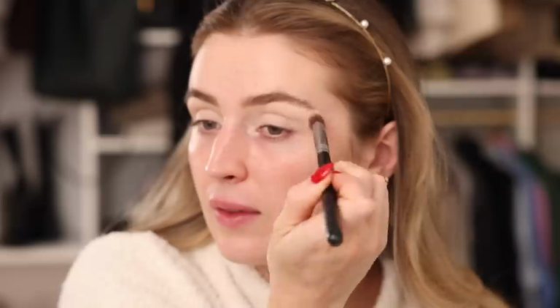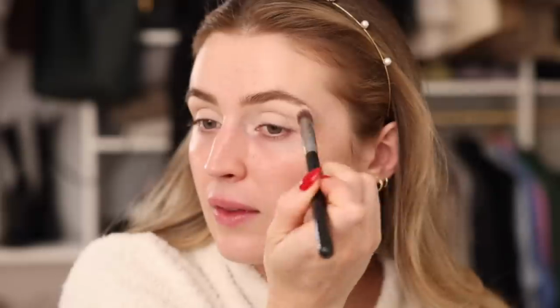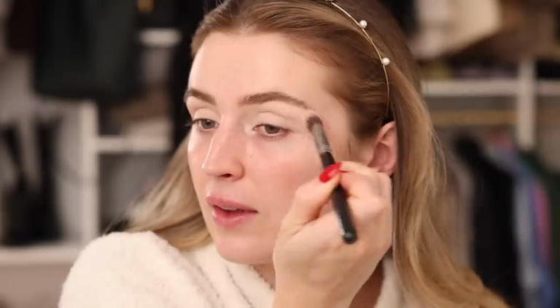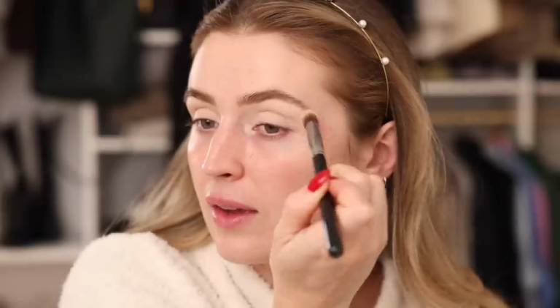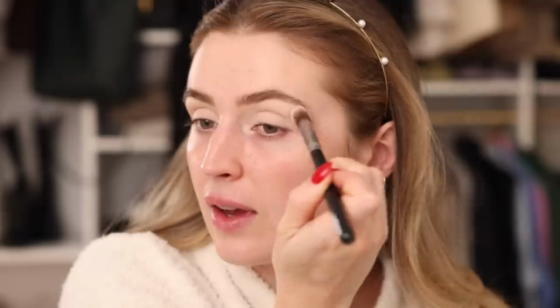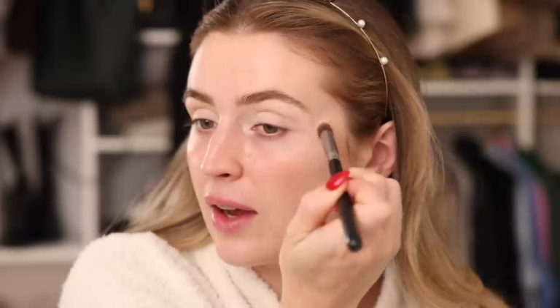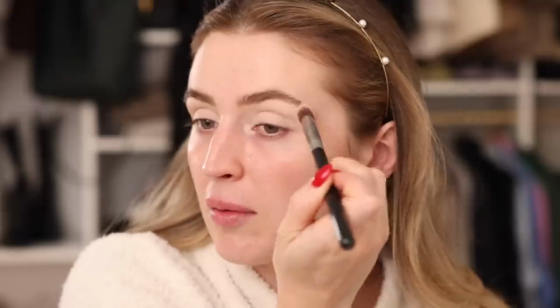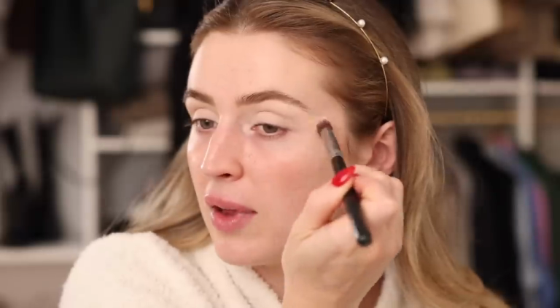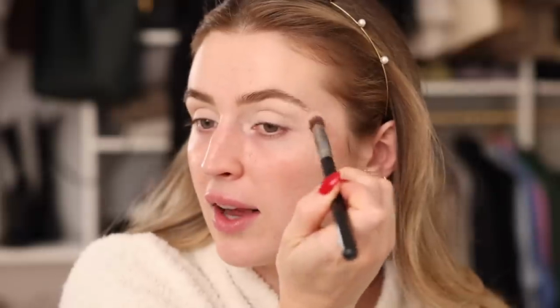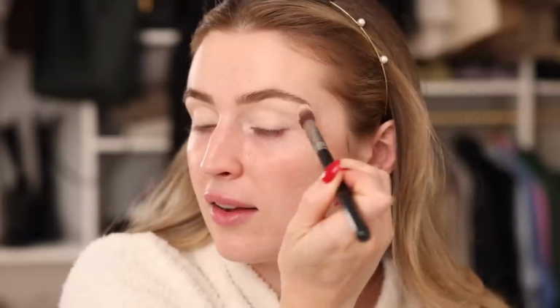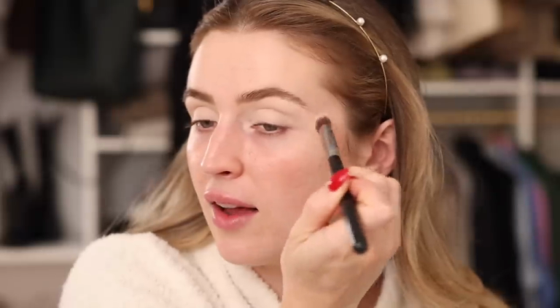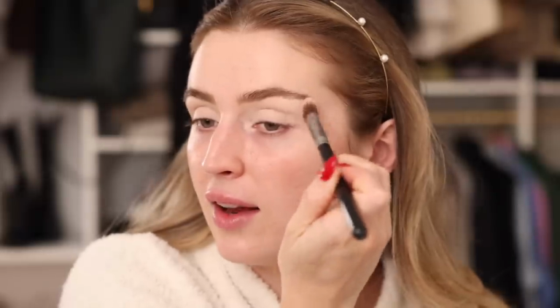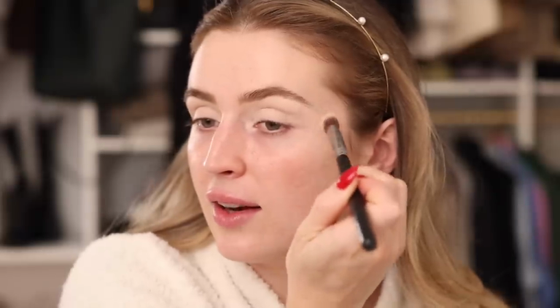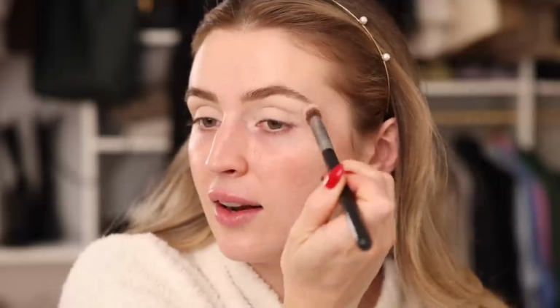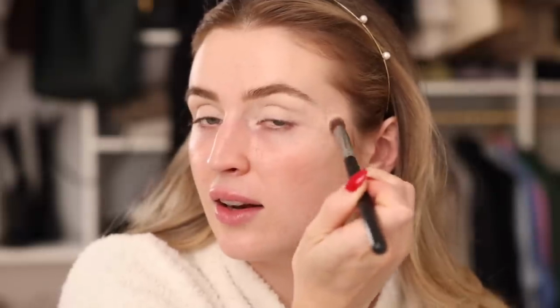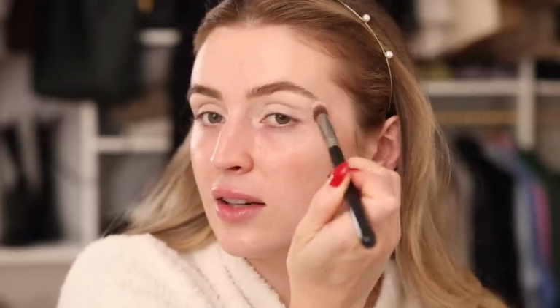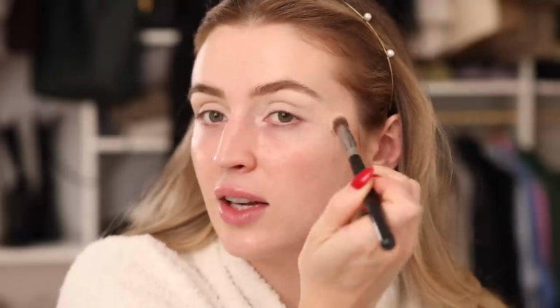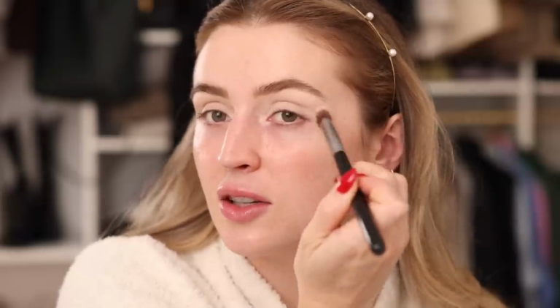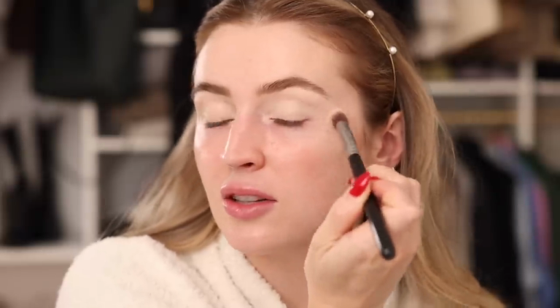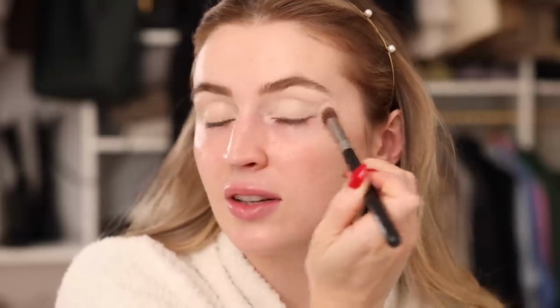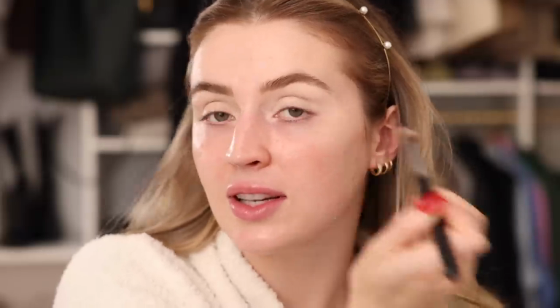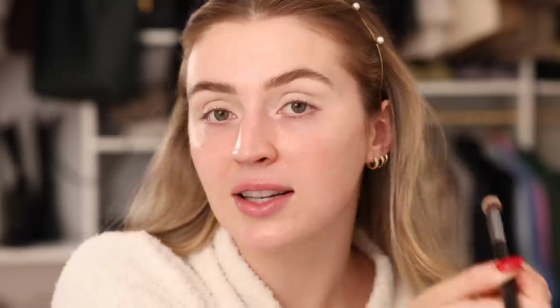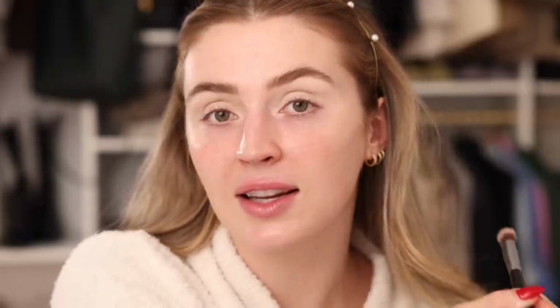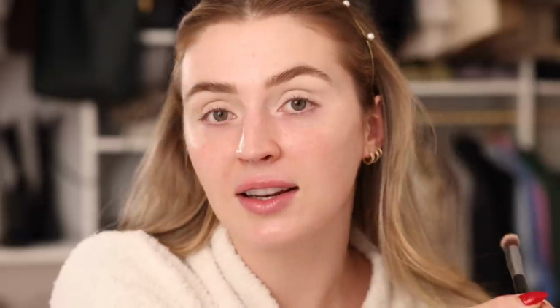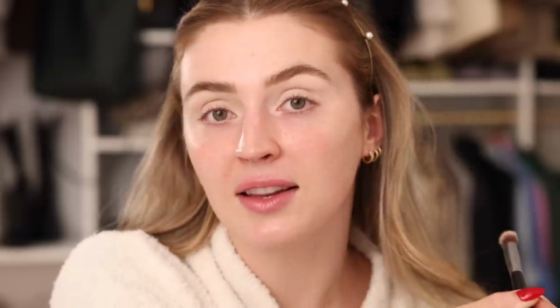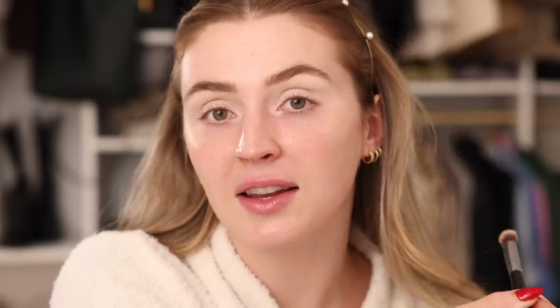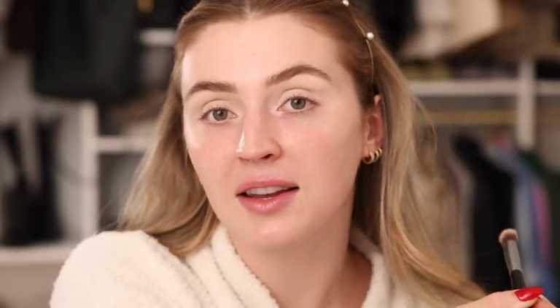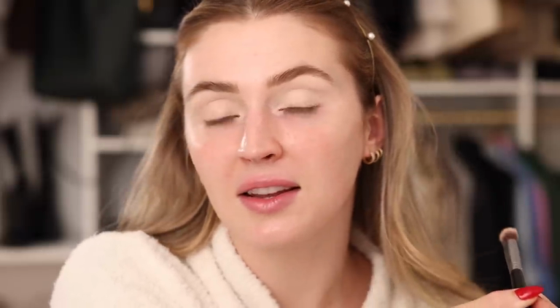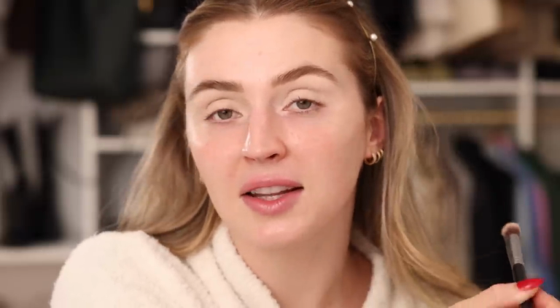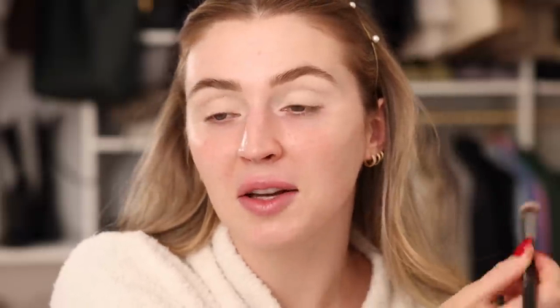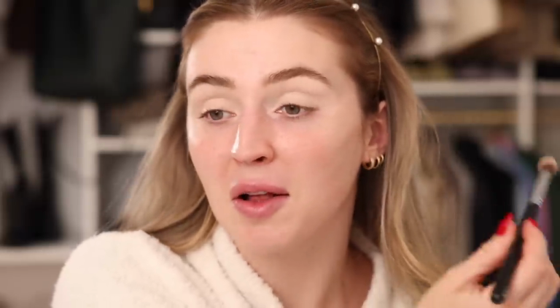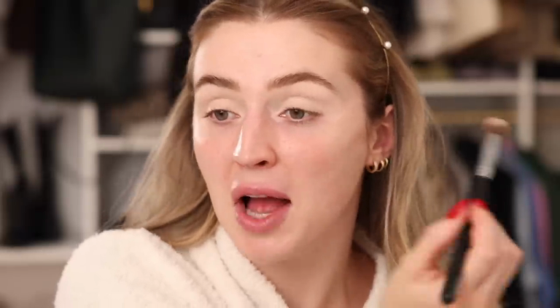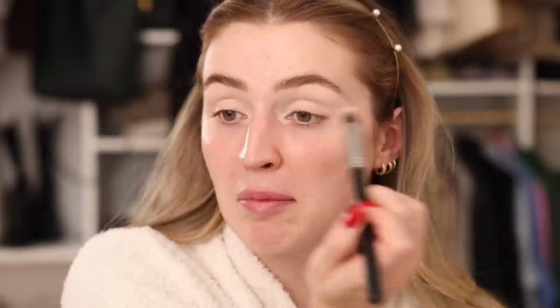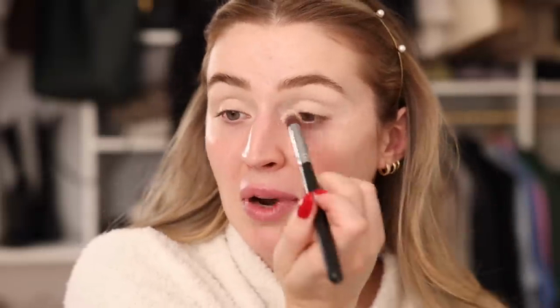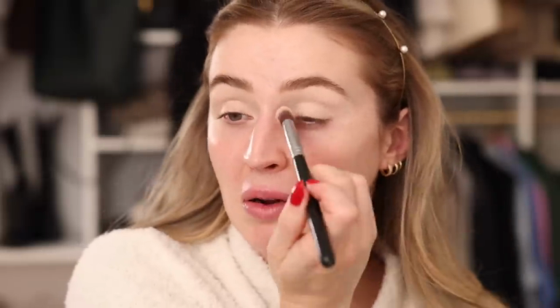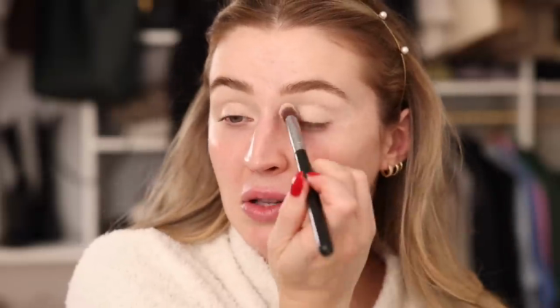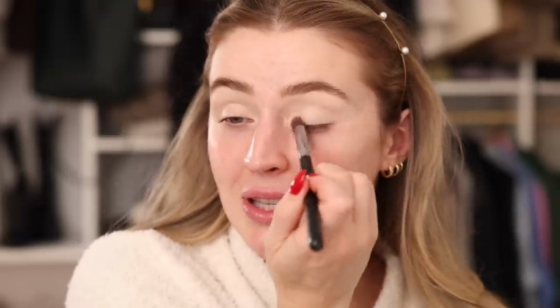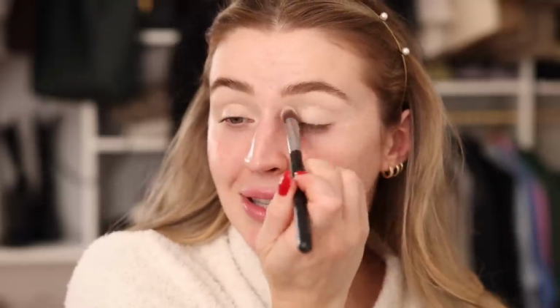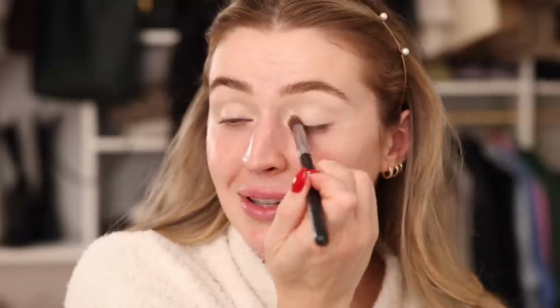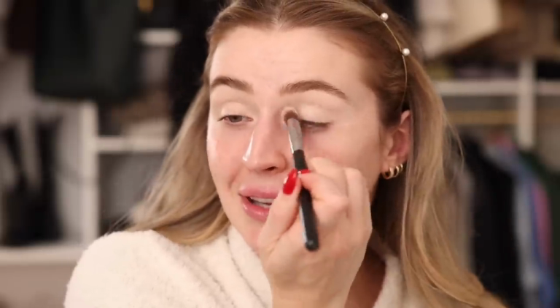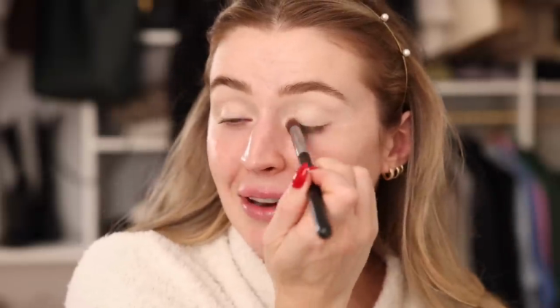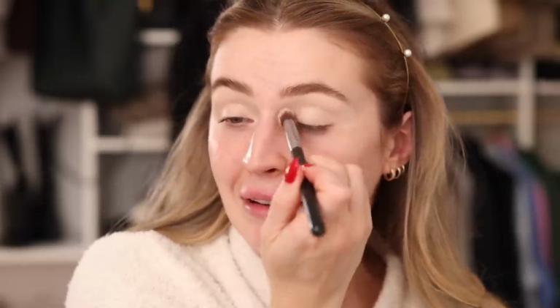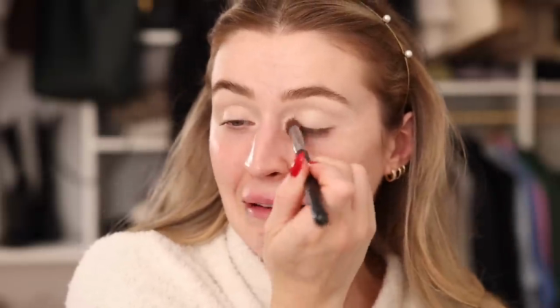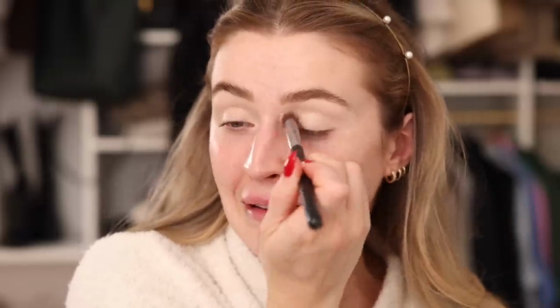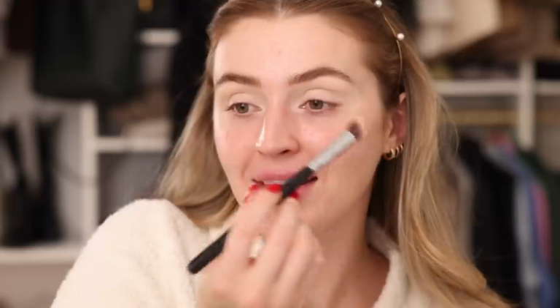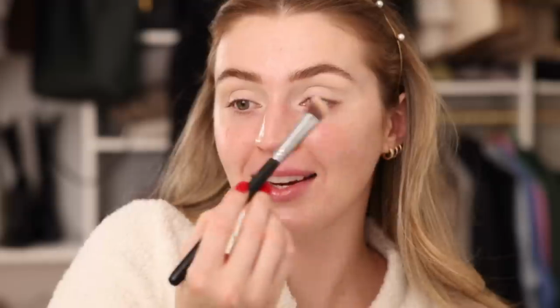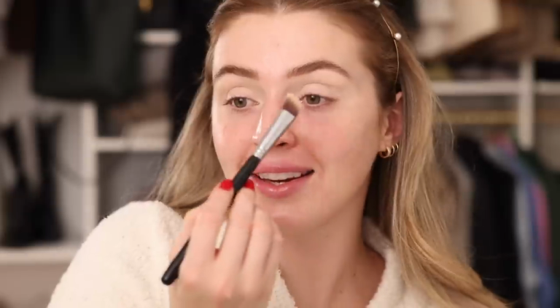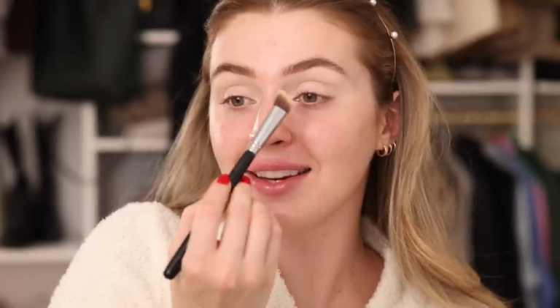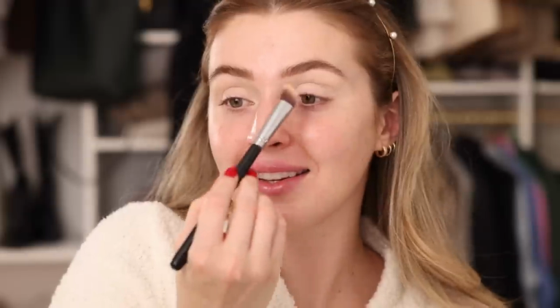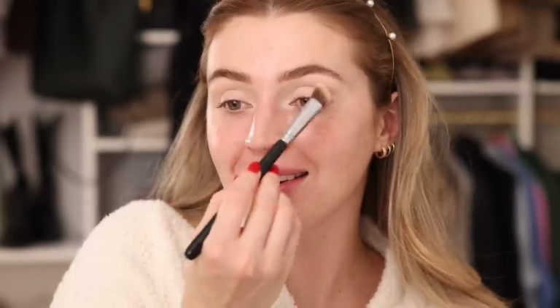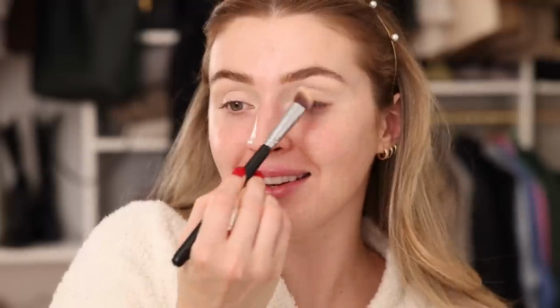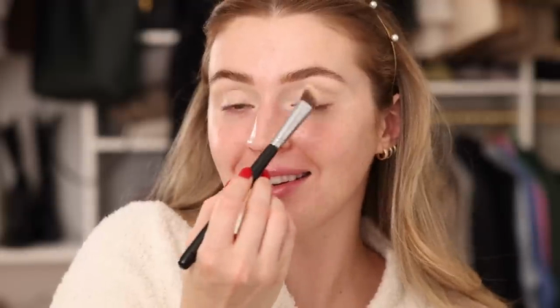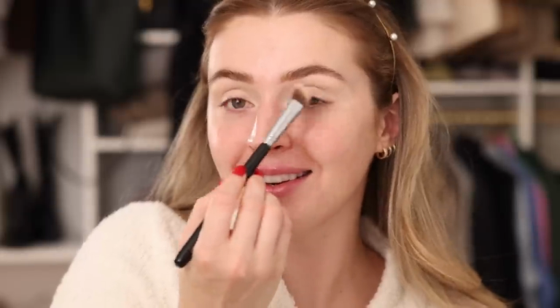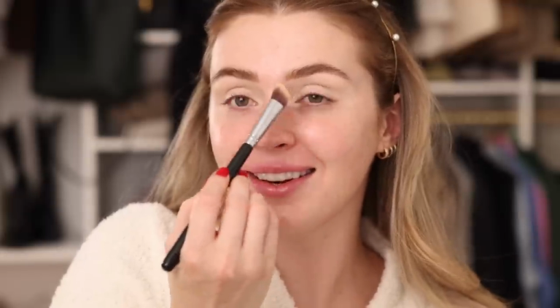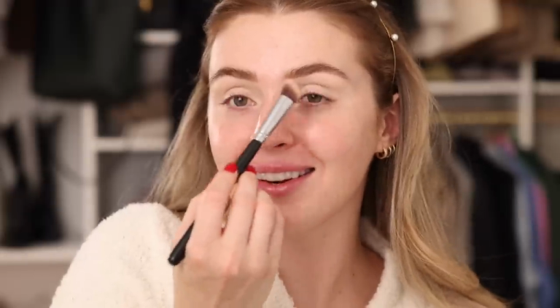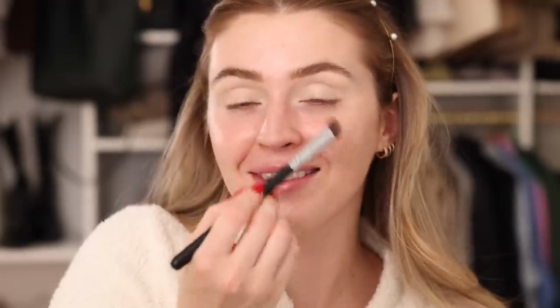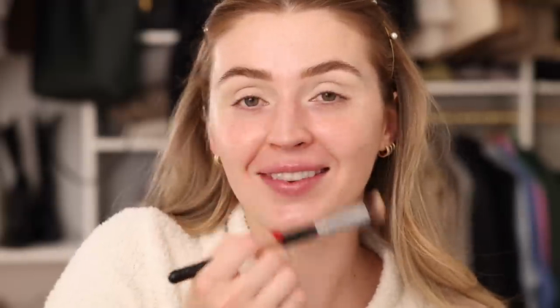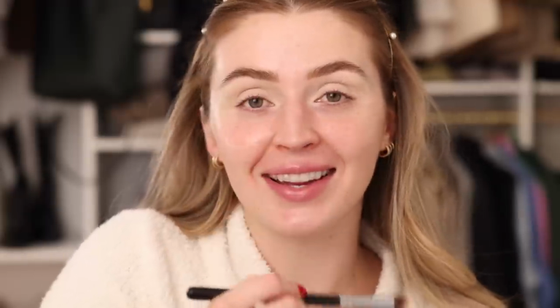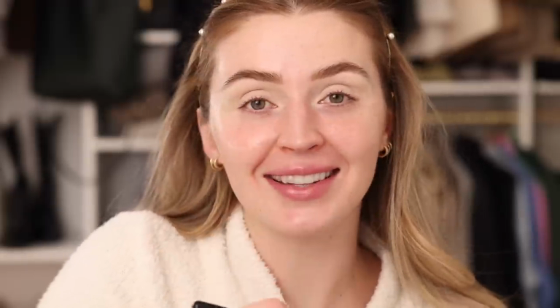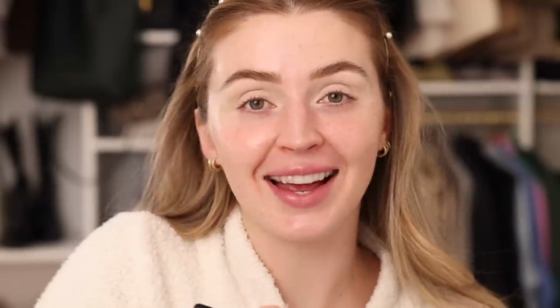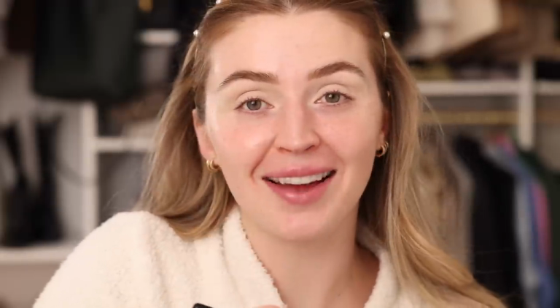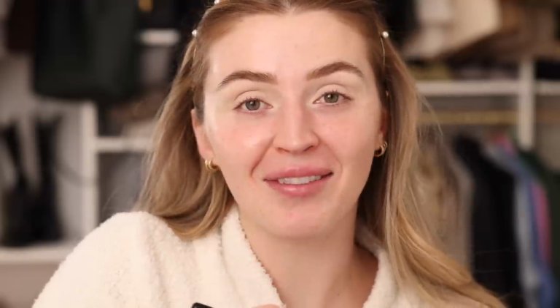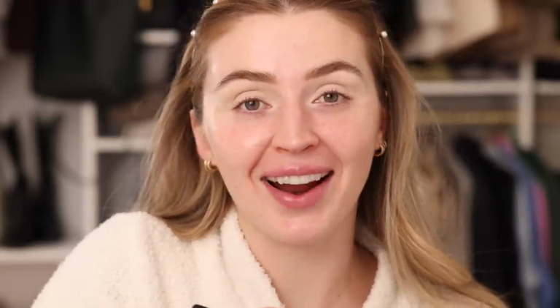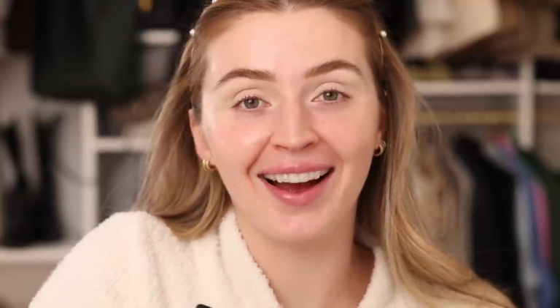I applied a lot and unintentionally did the little eyebrow chisel again — gonna need to fix that brow.